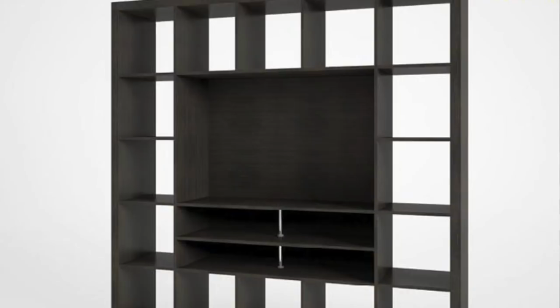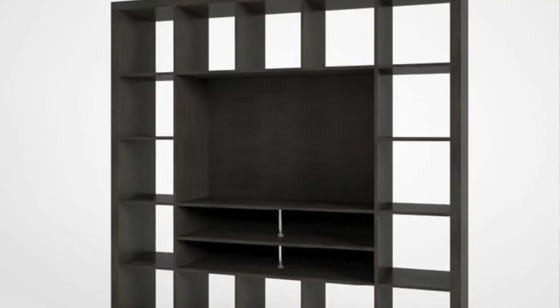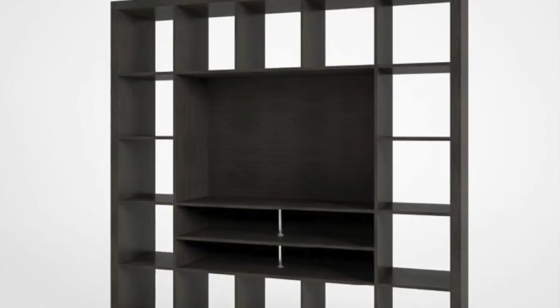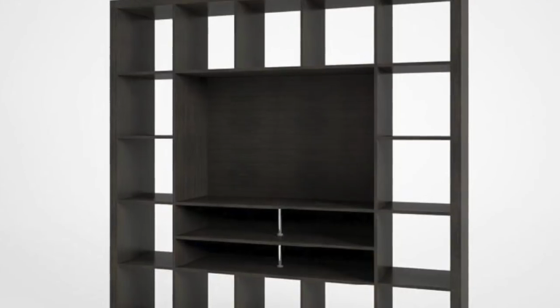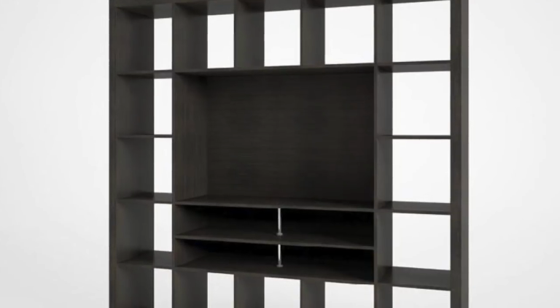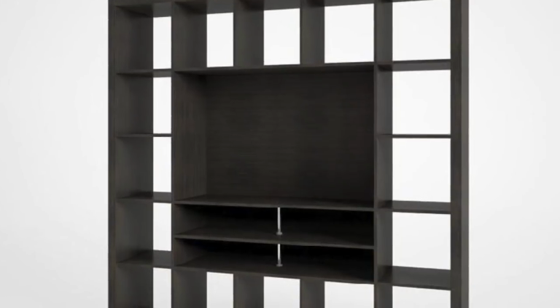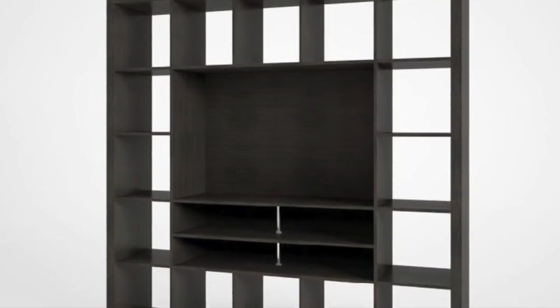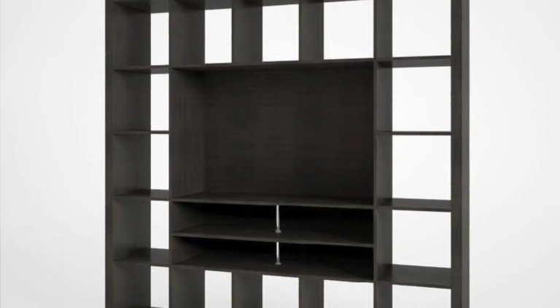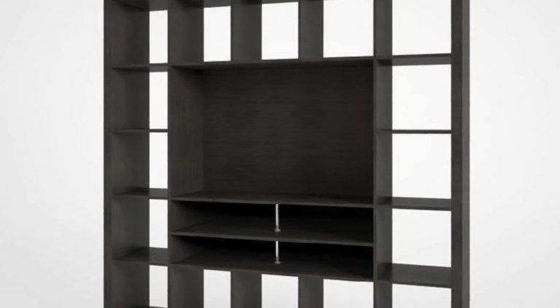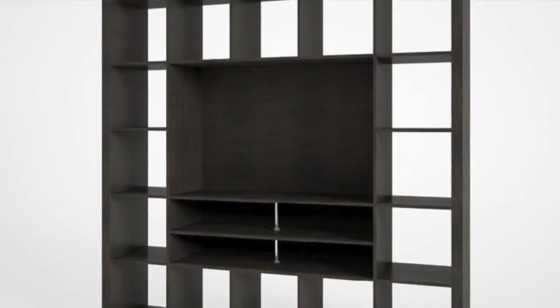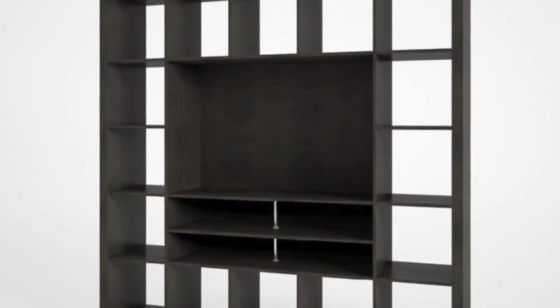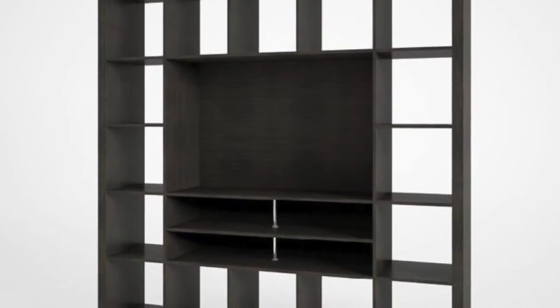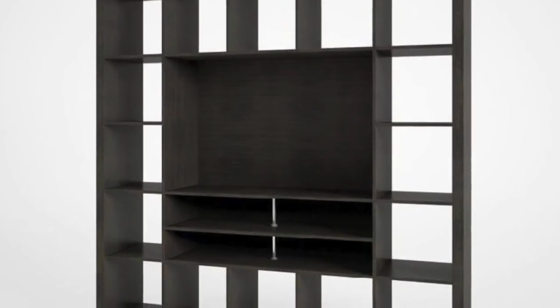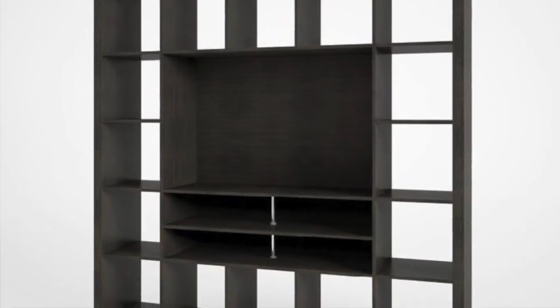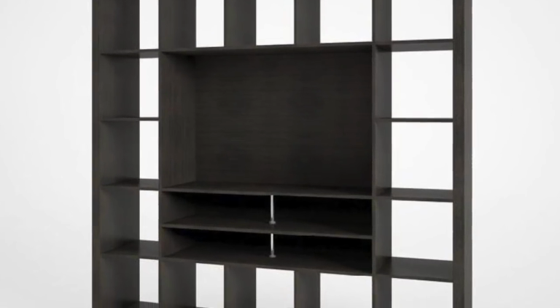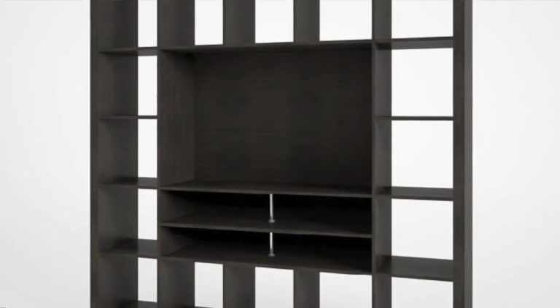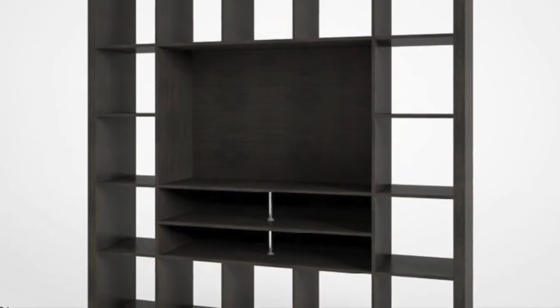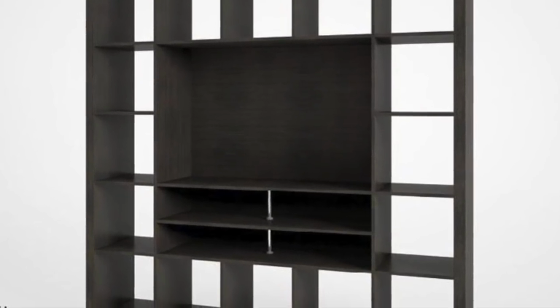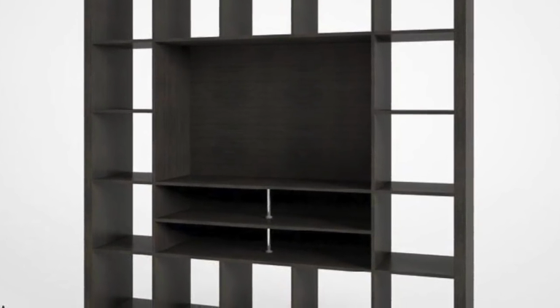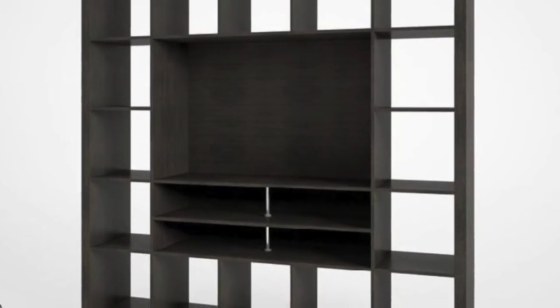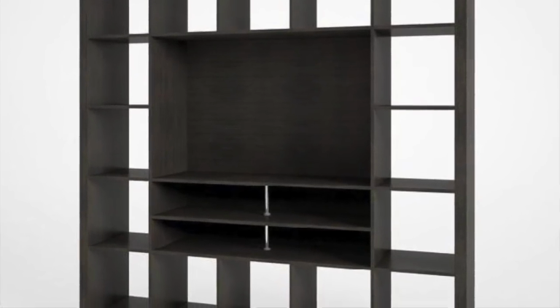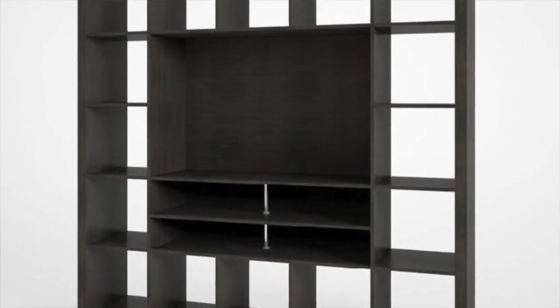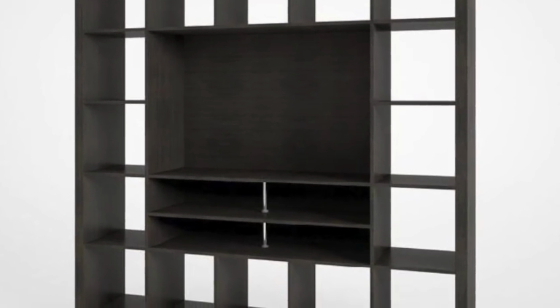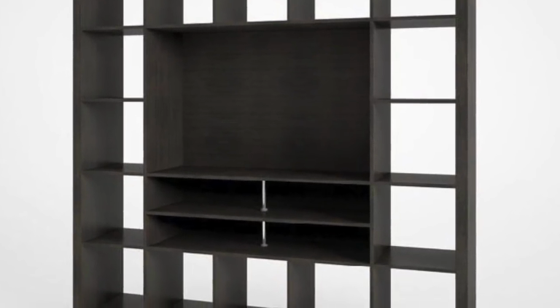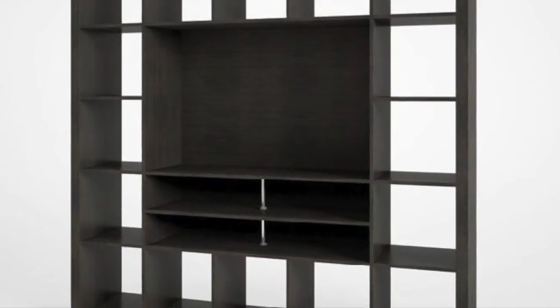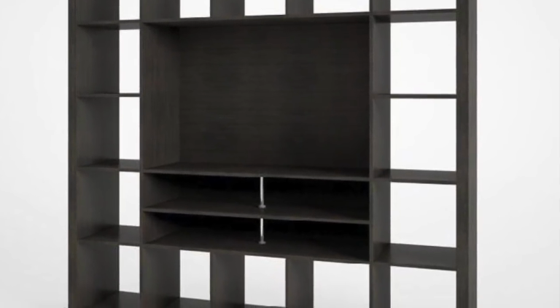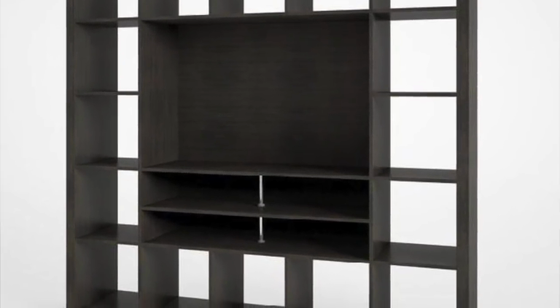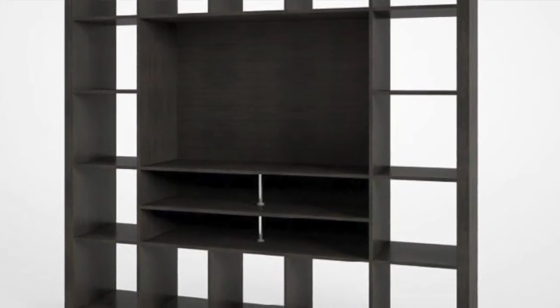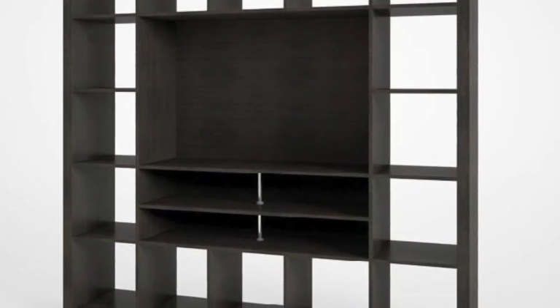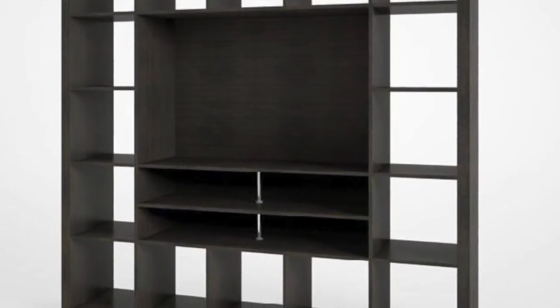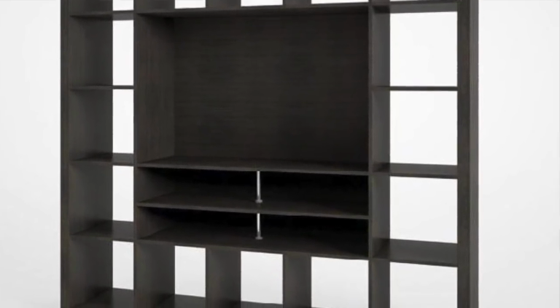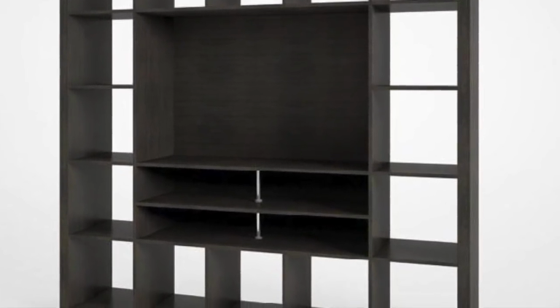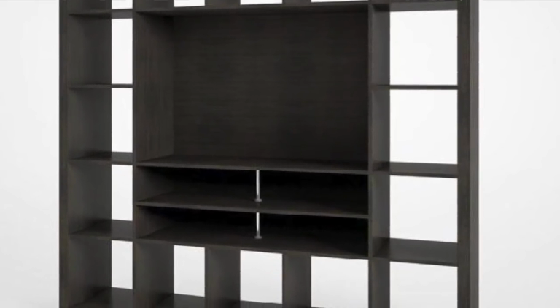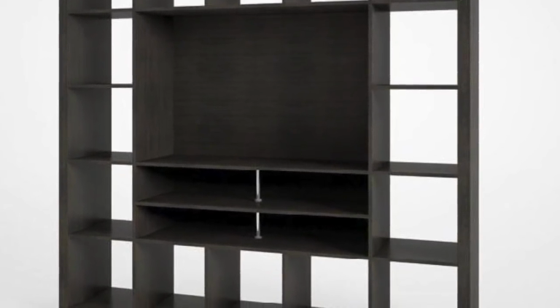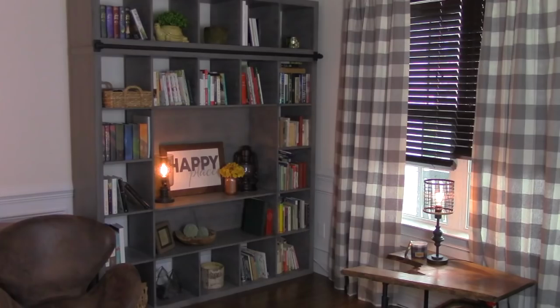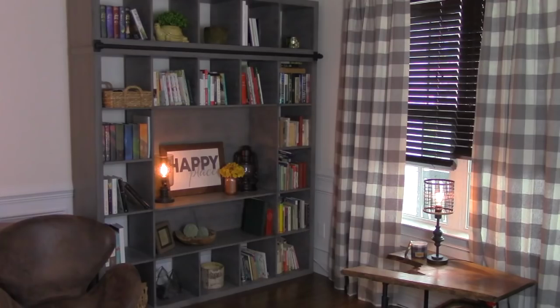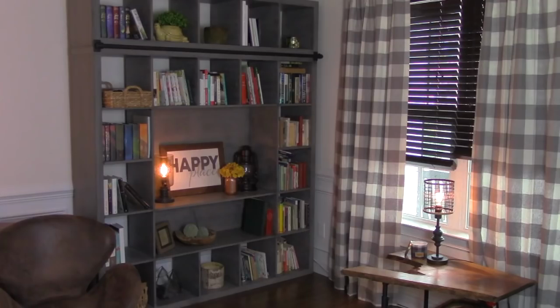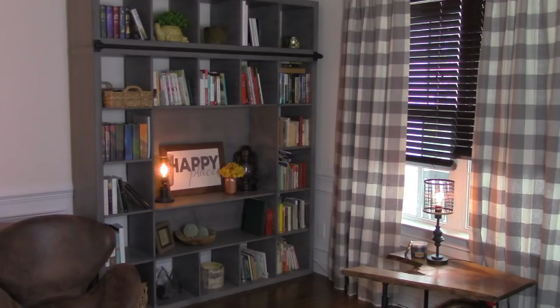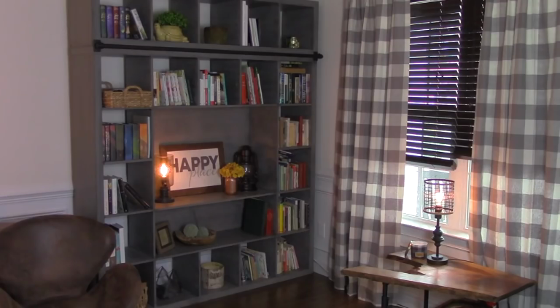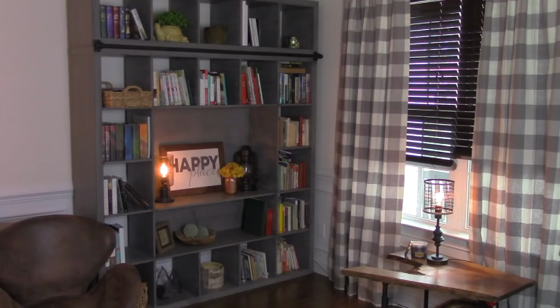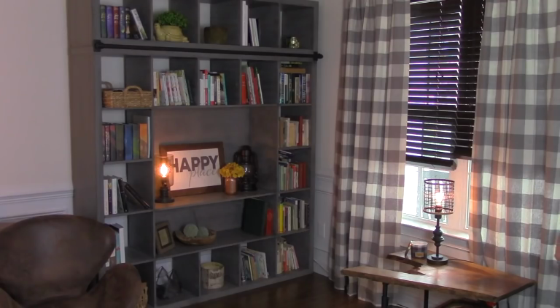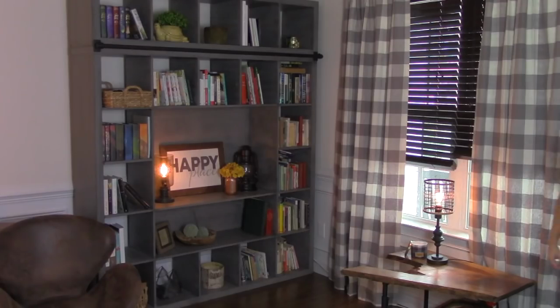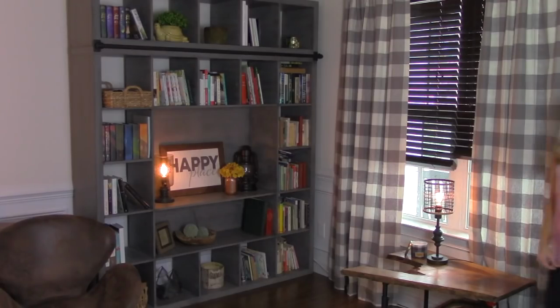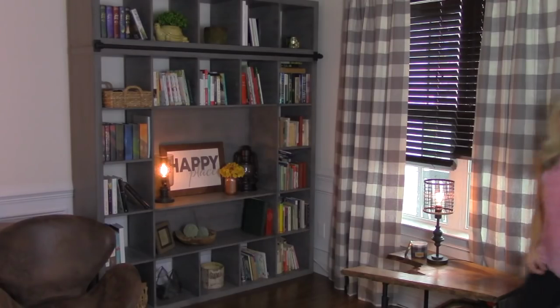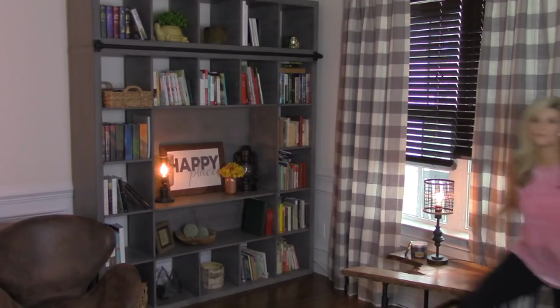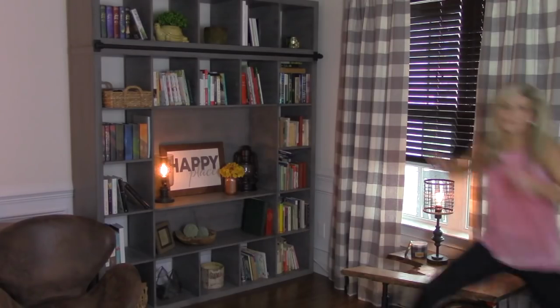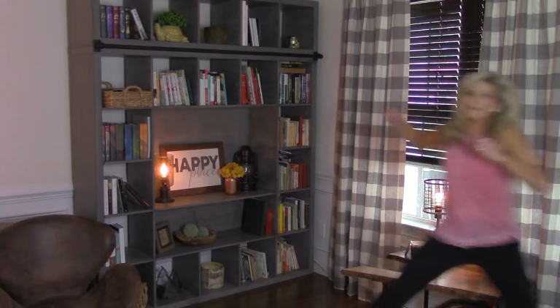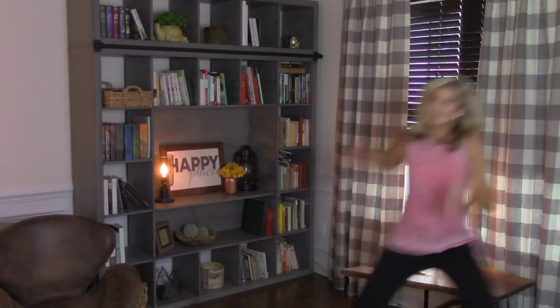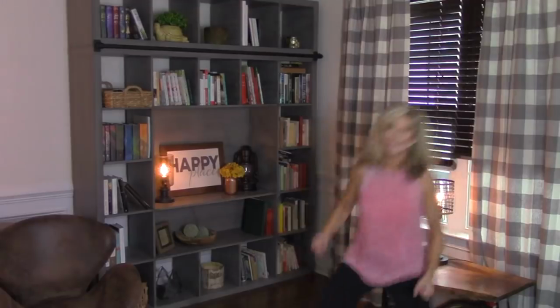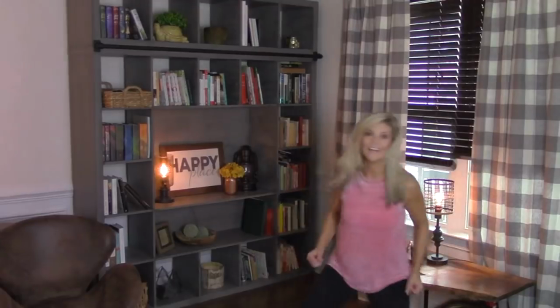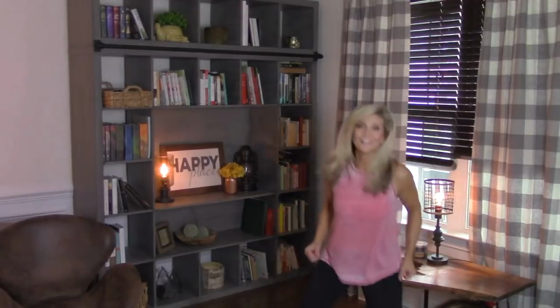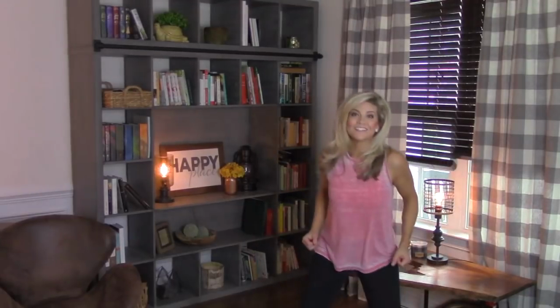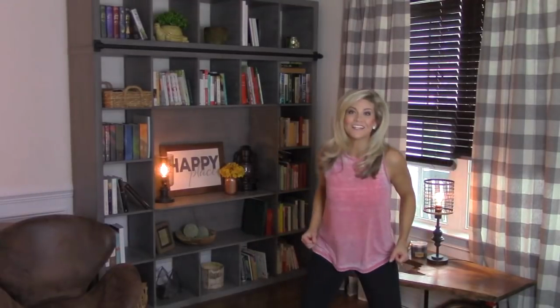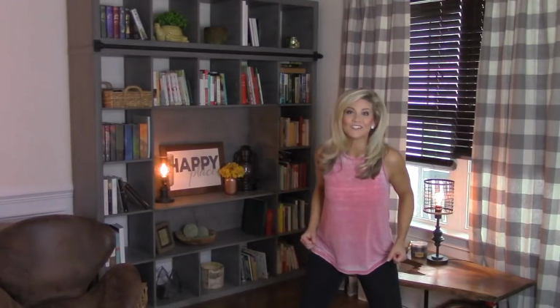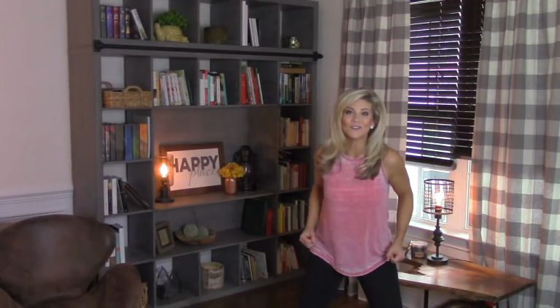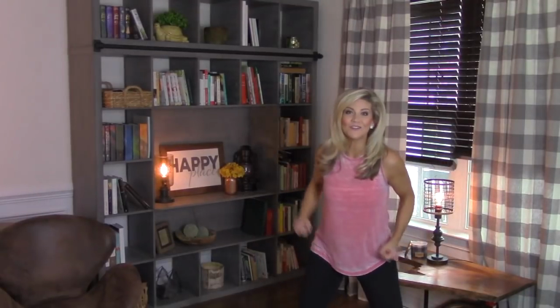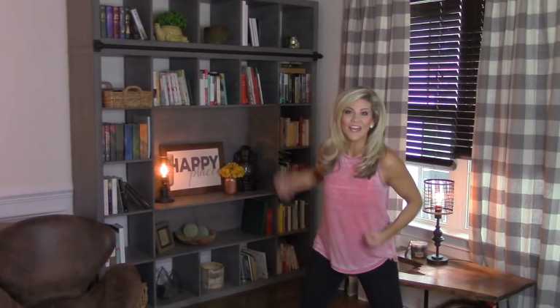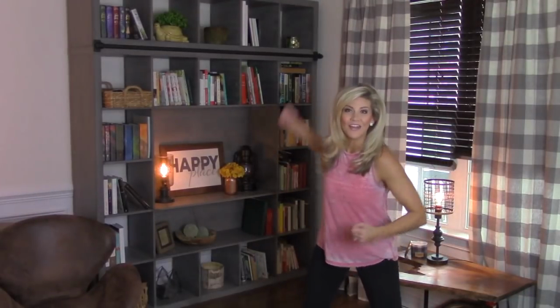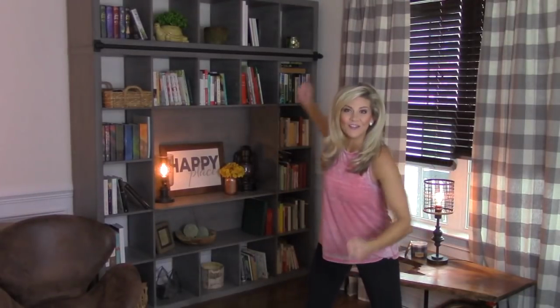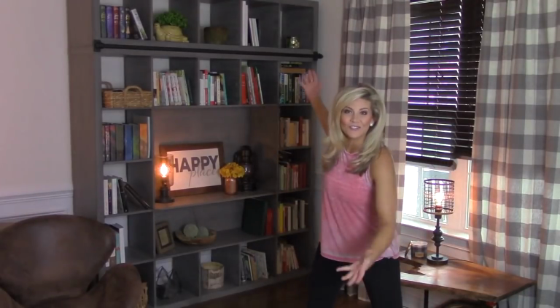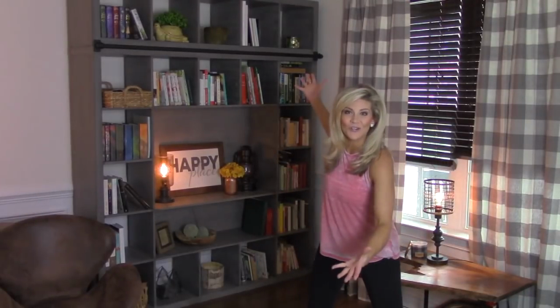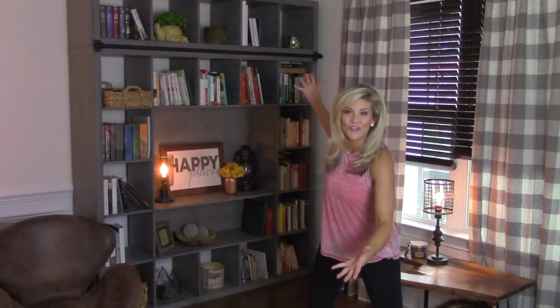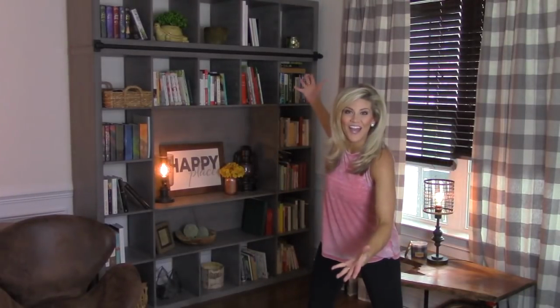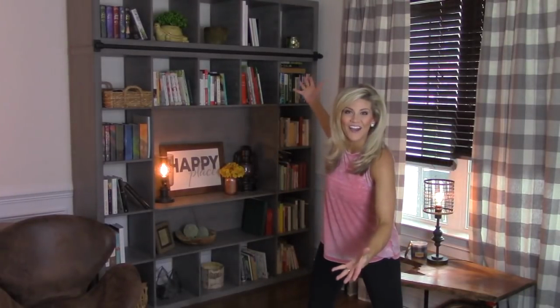Want to learn how to inexpensively turn this plain Ikea shelving unit into this? Stay tuned and I'll show you how!